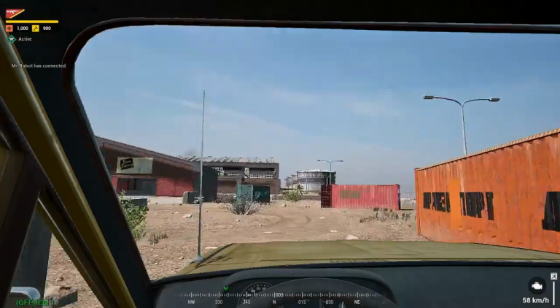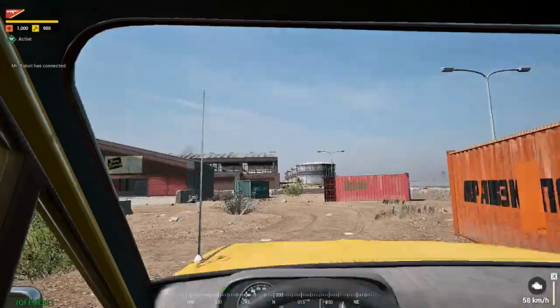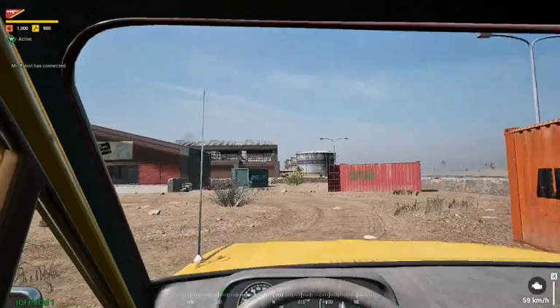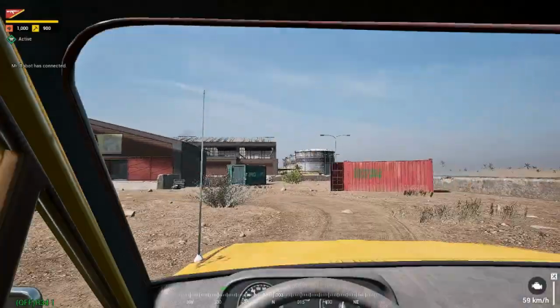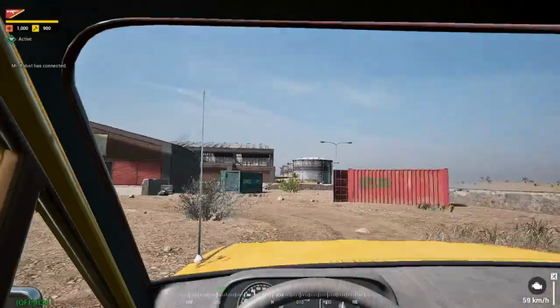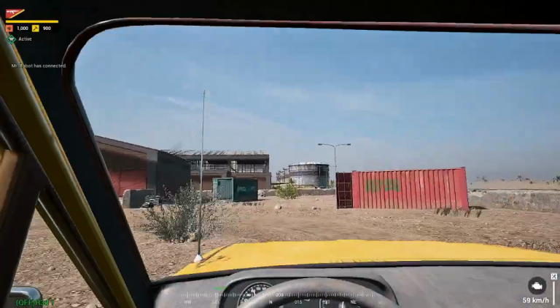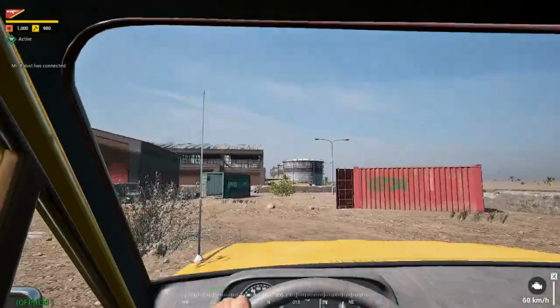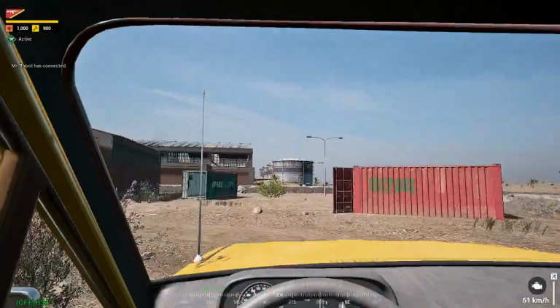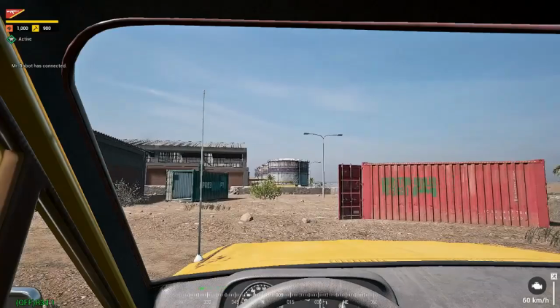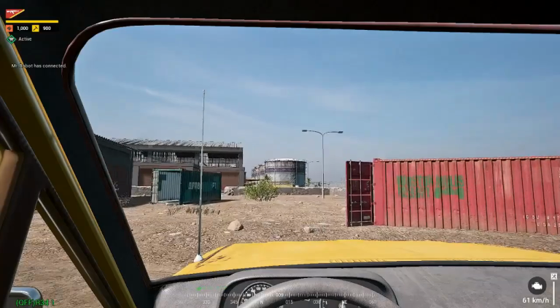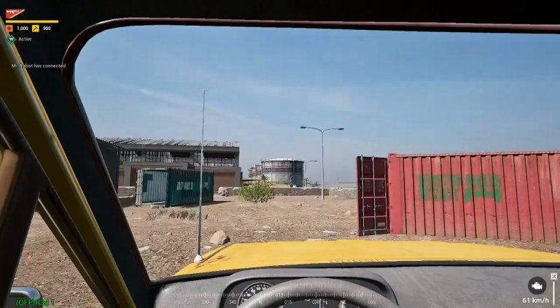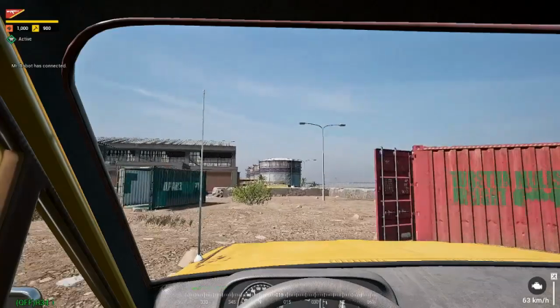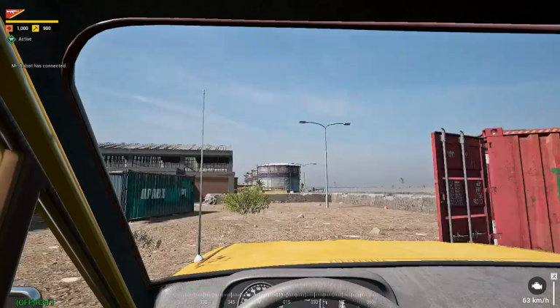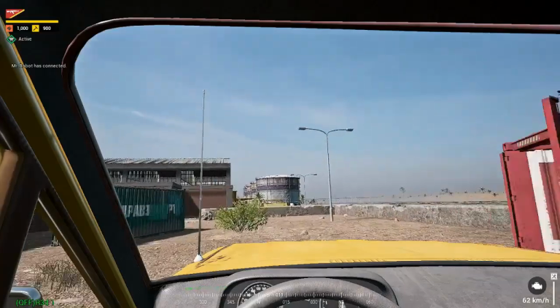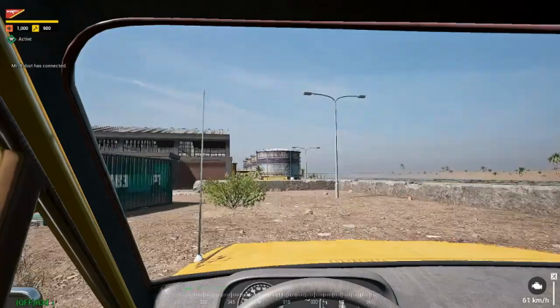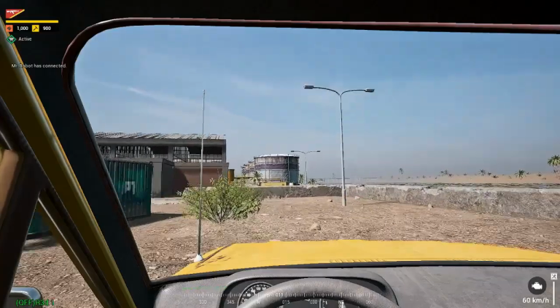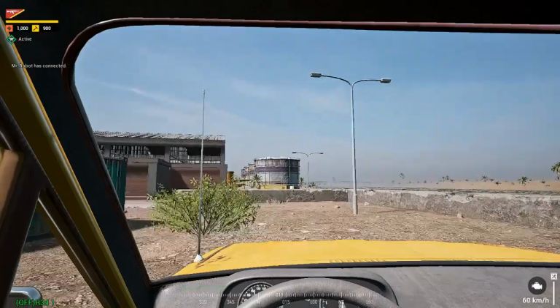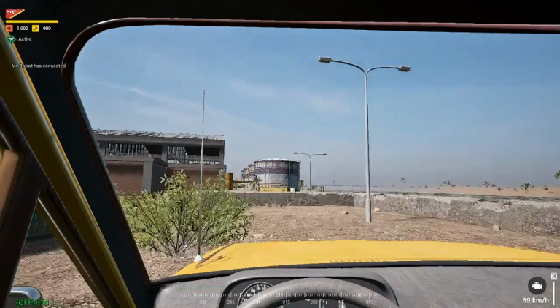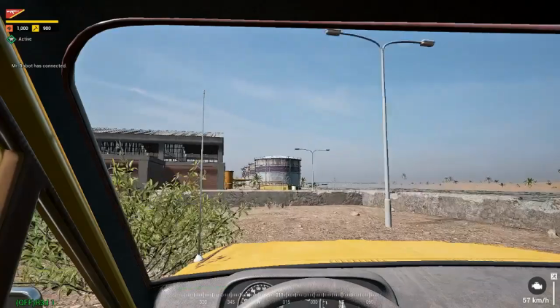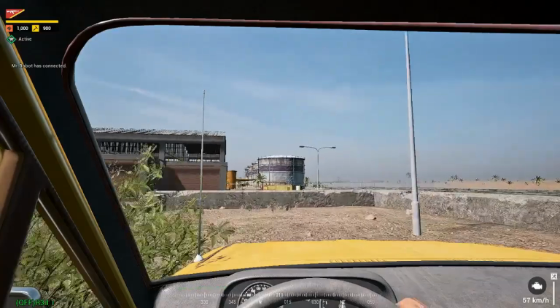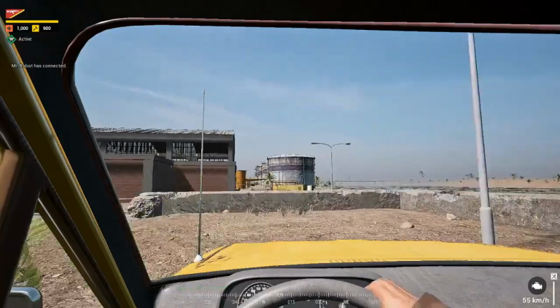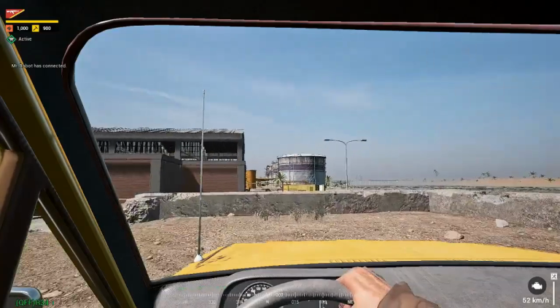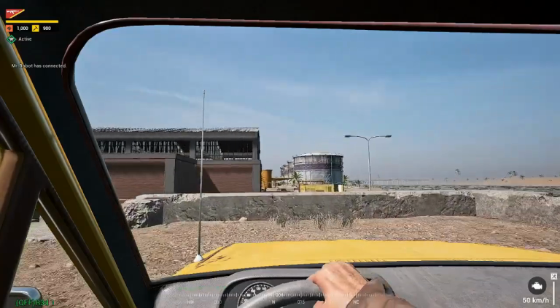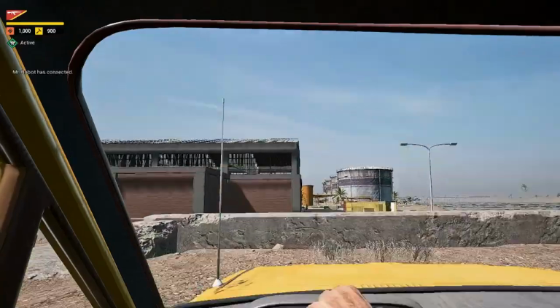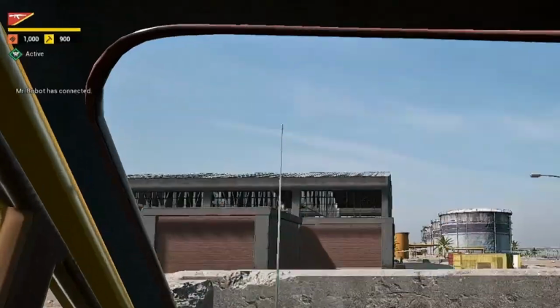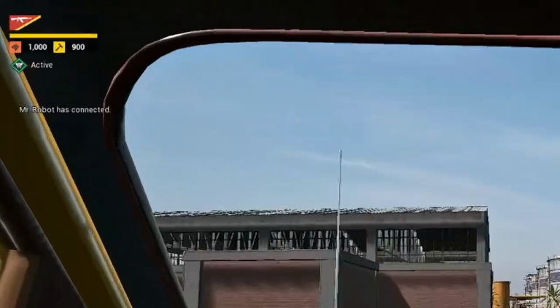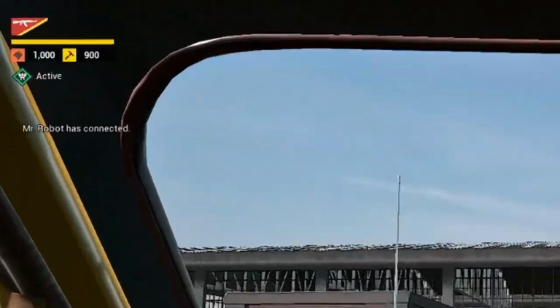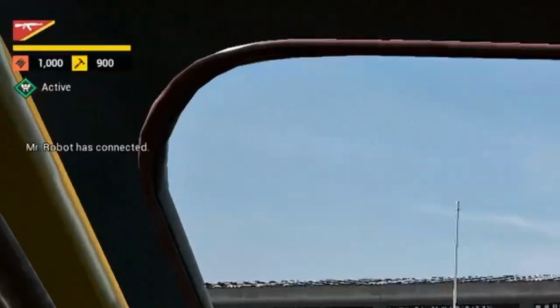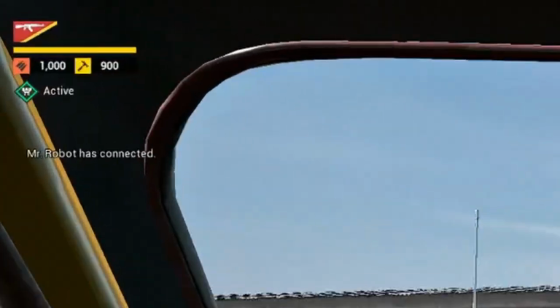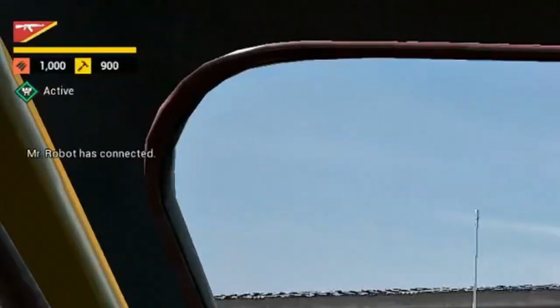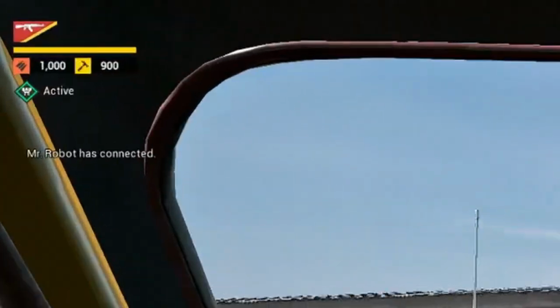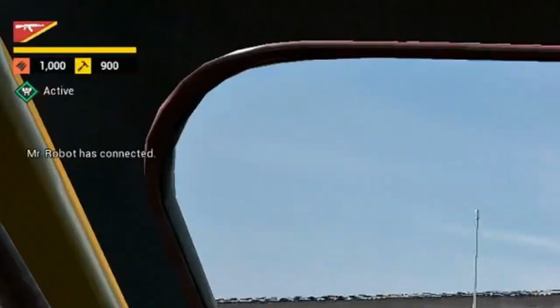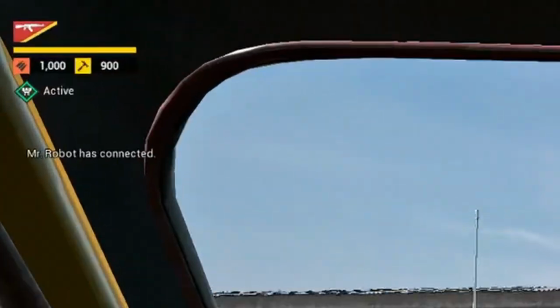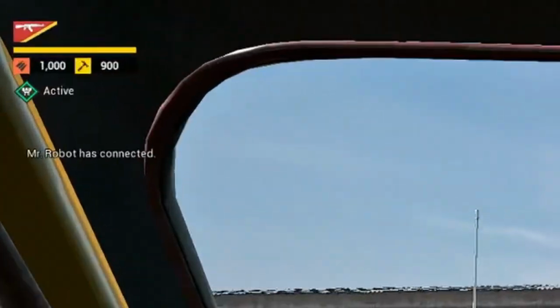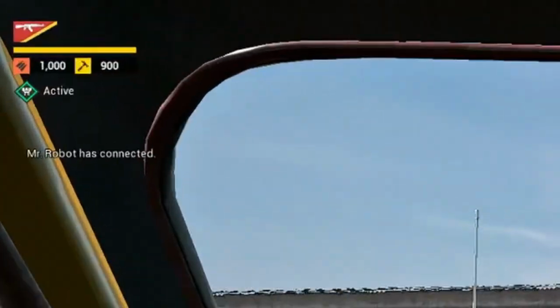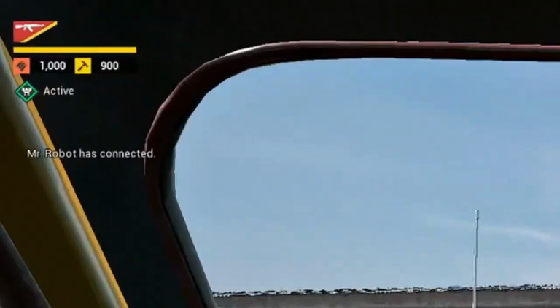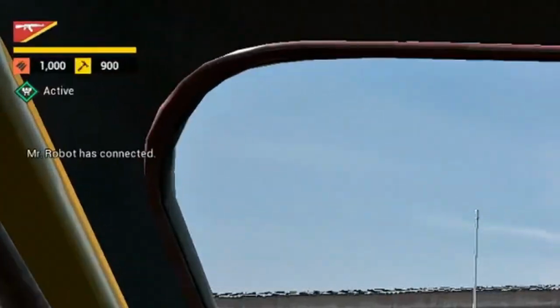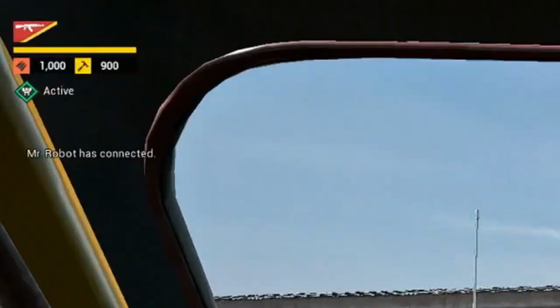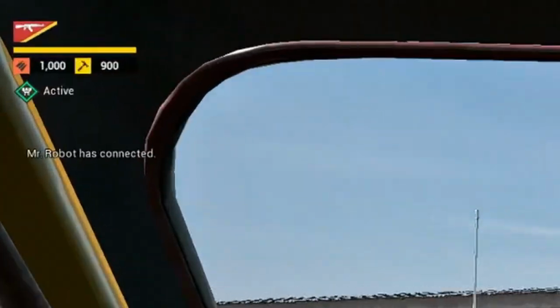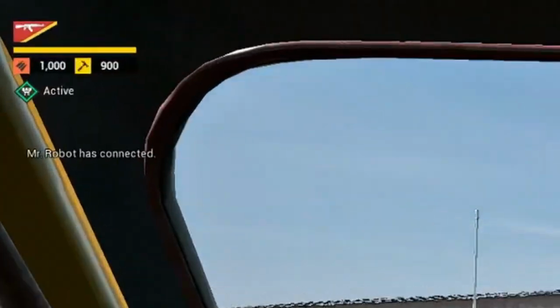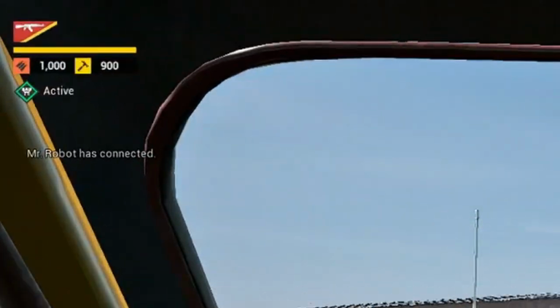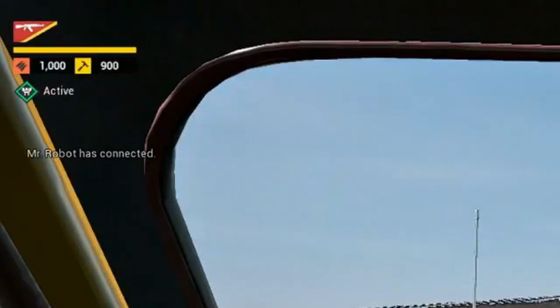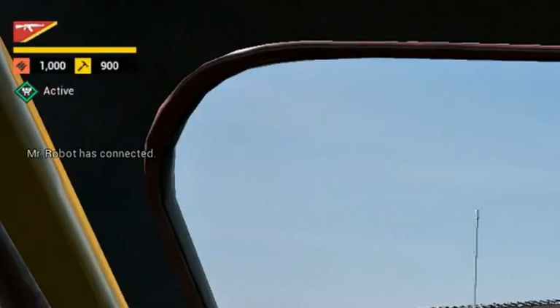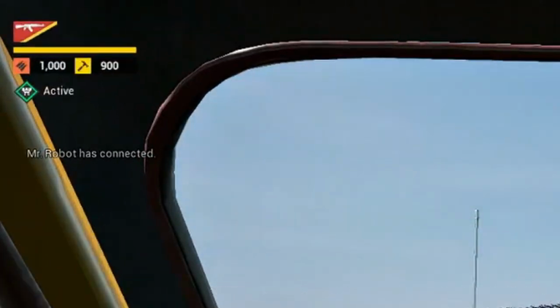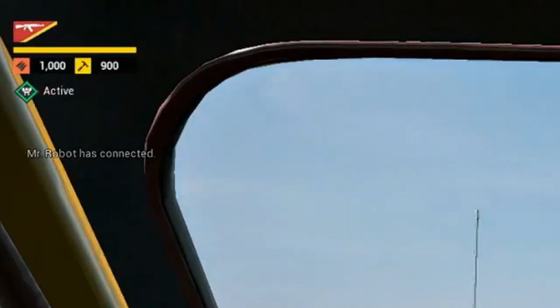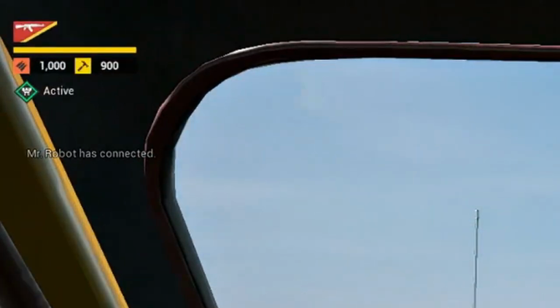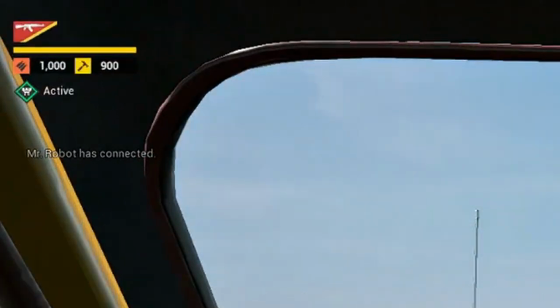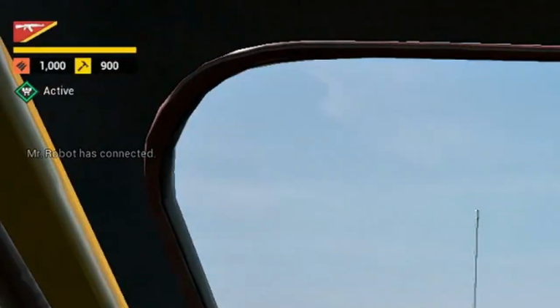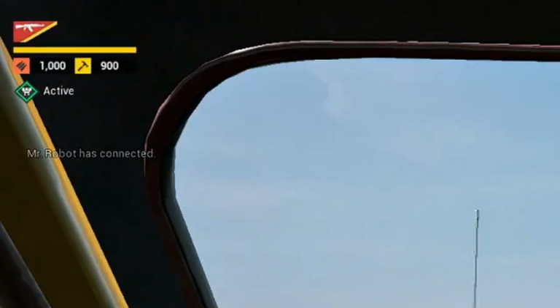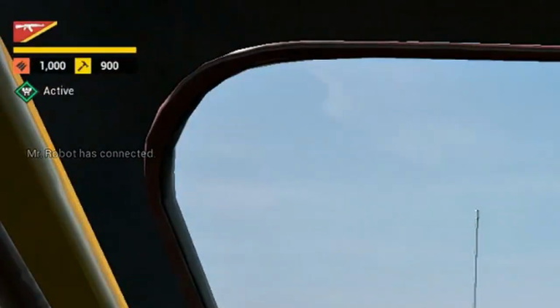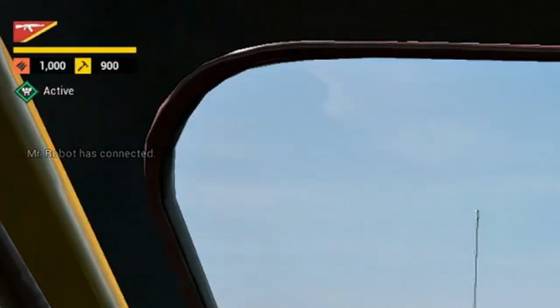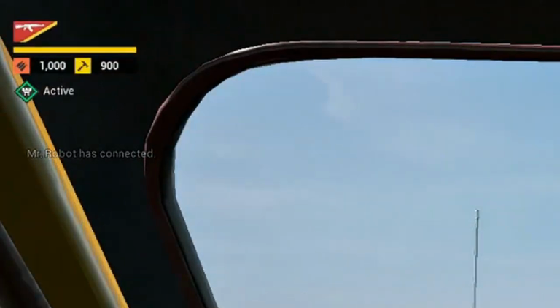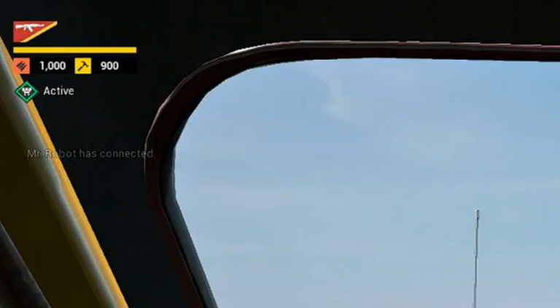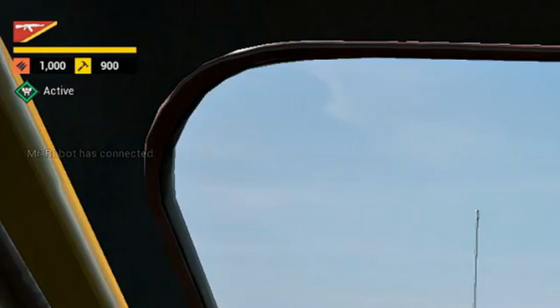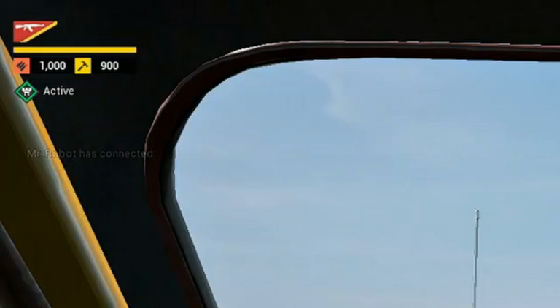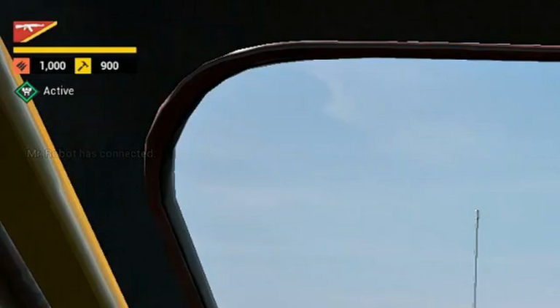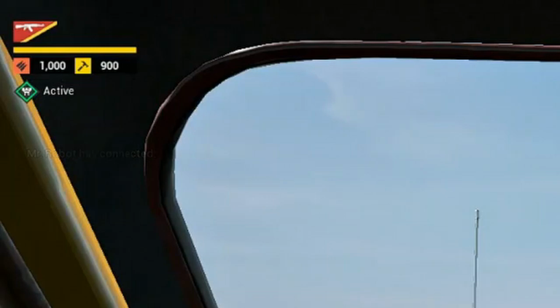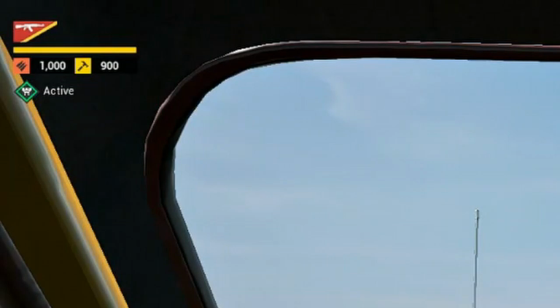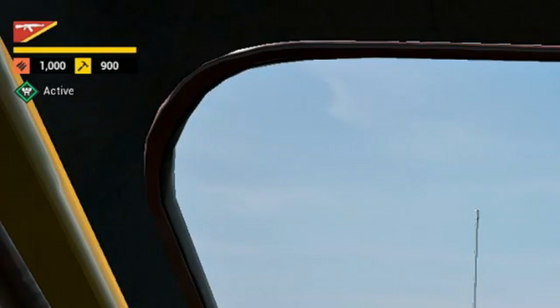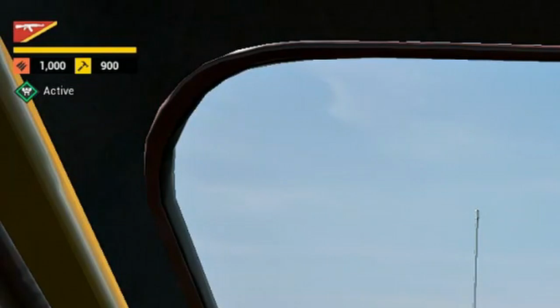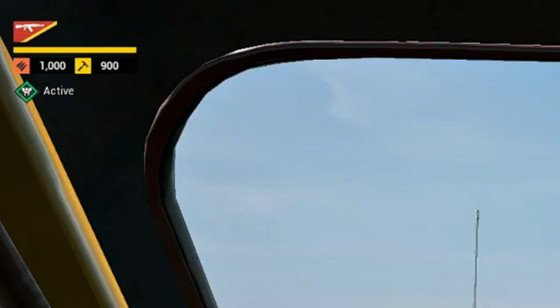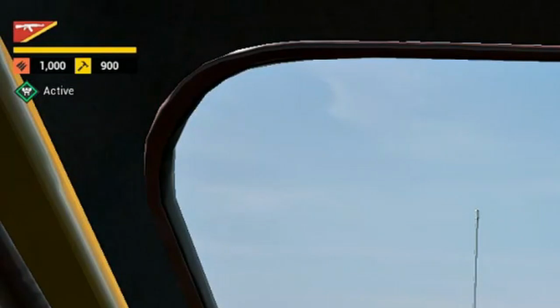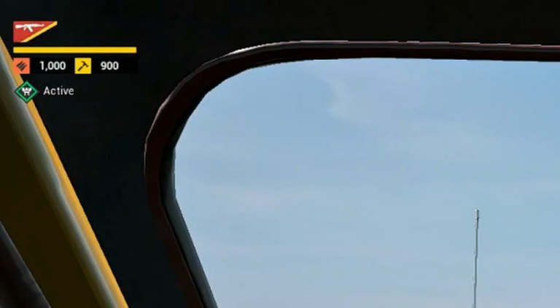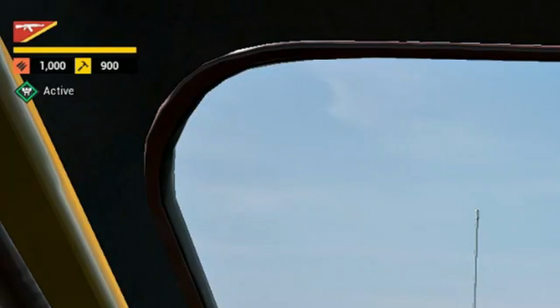You can resupply the FOB once you can see the FOB information in the top left corner of your screen, and you can tell supplies have been successfully dropped when the numbers go up.